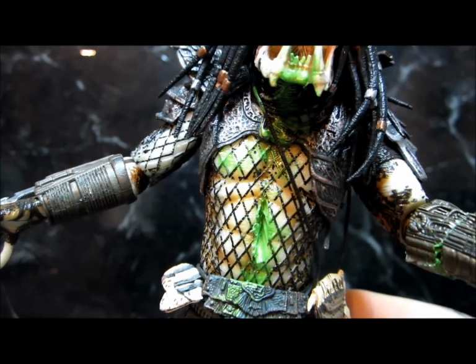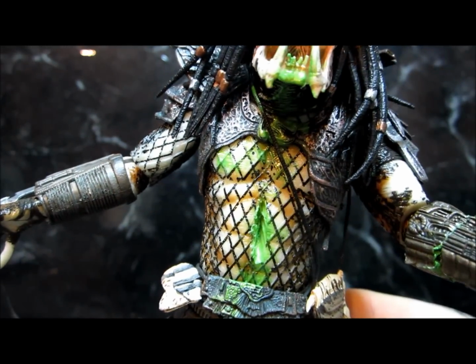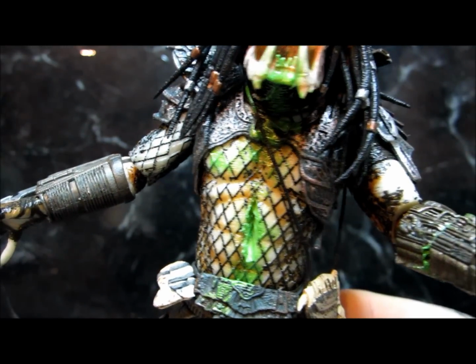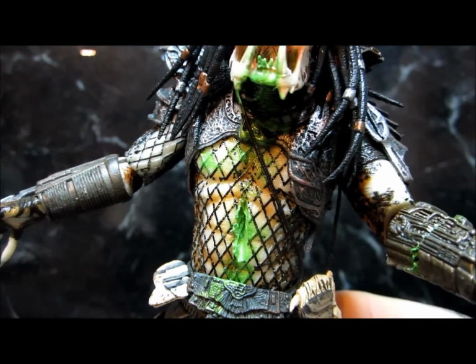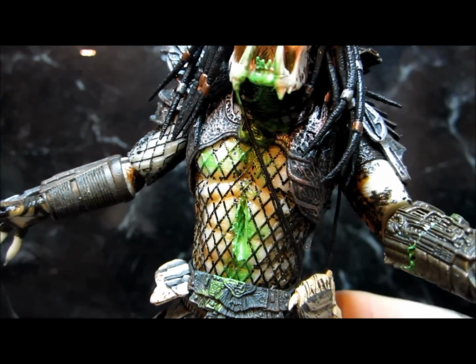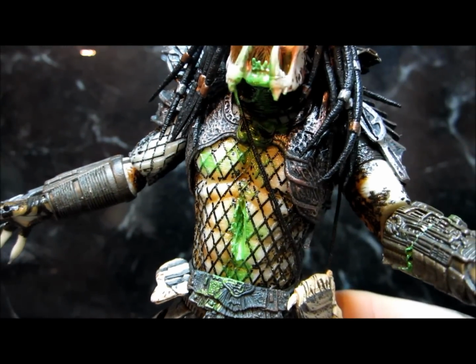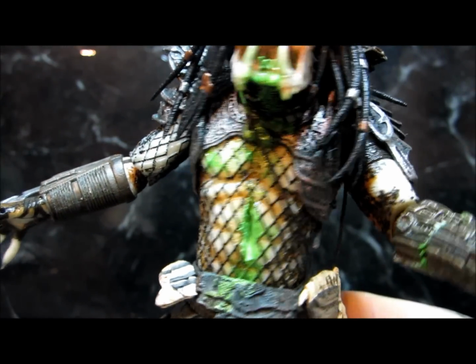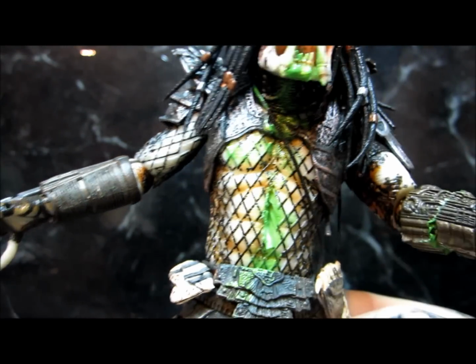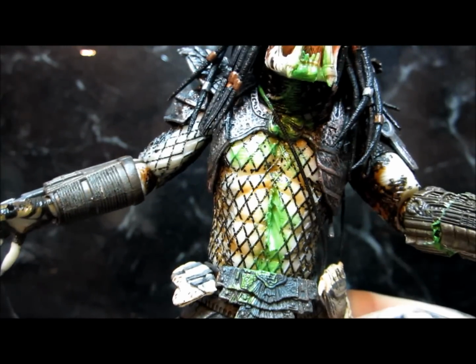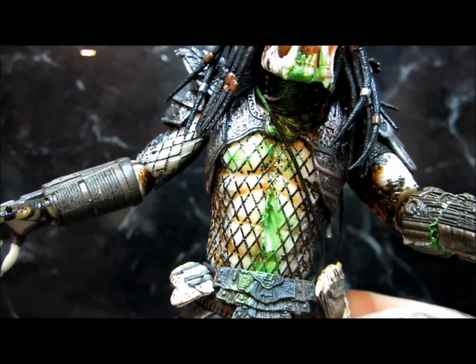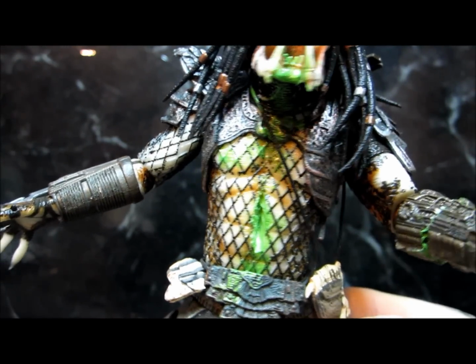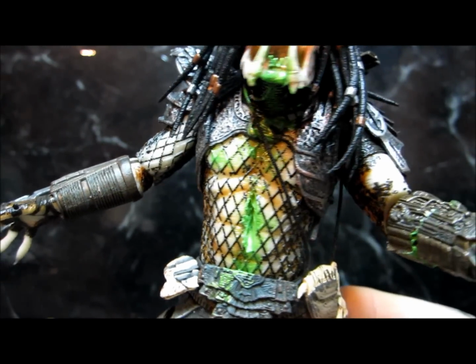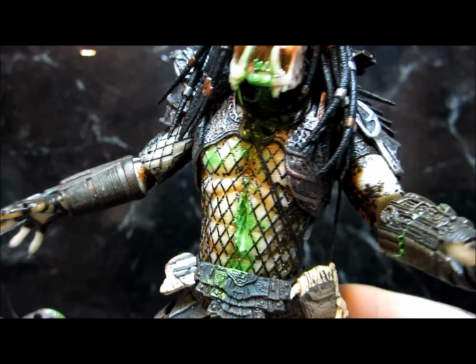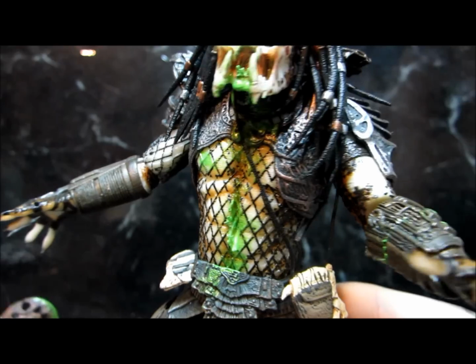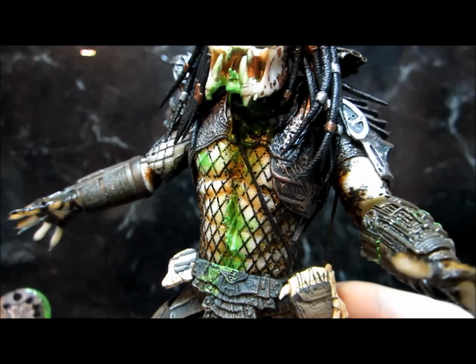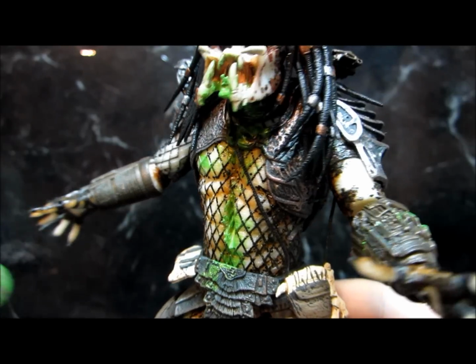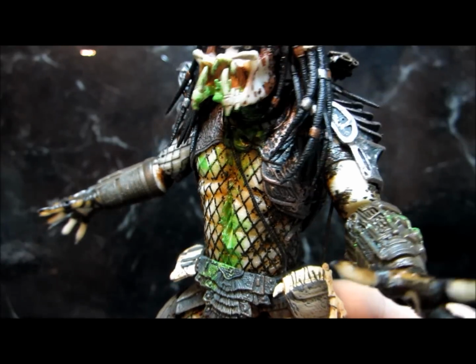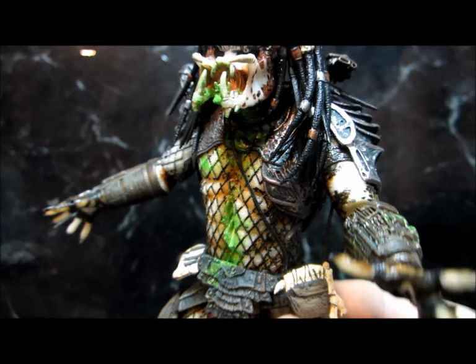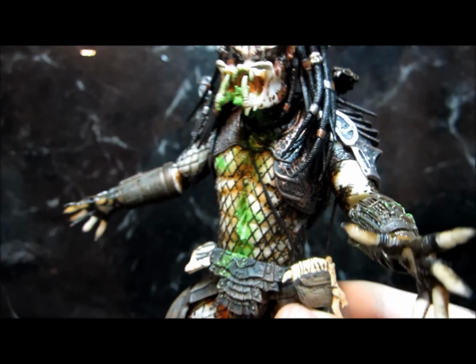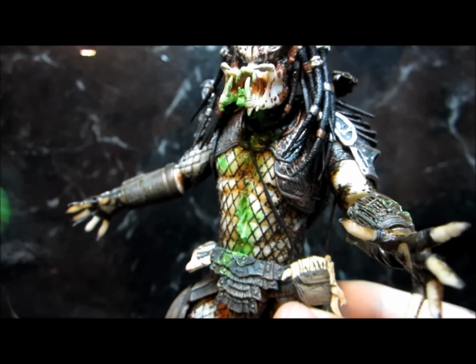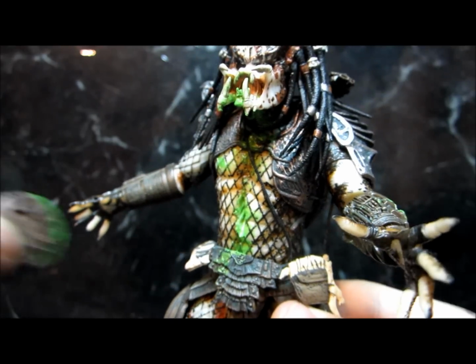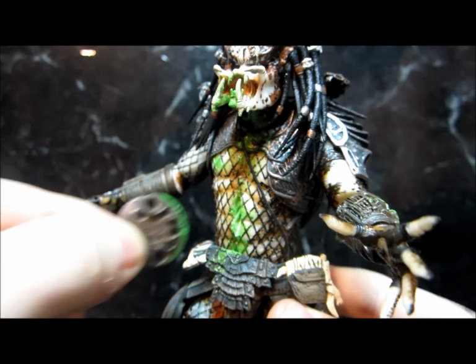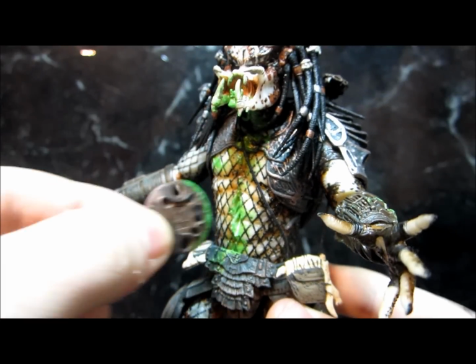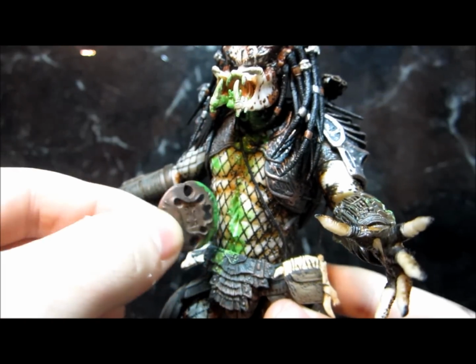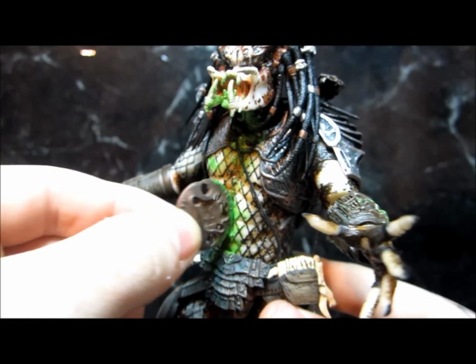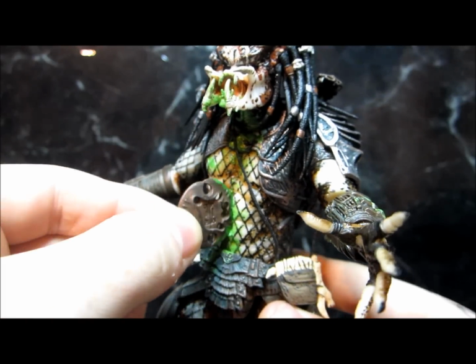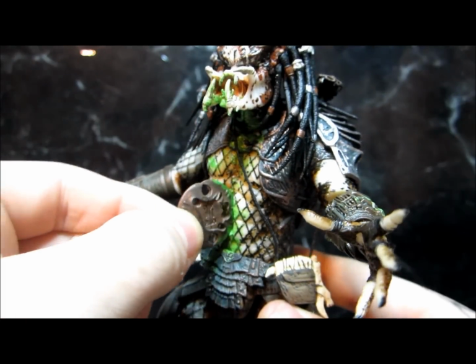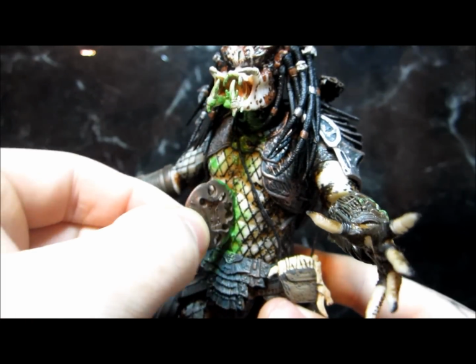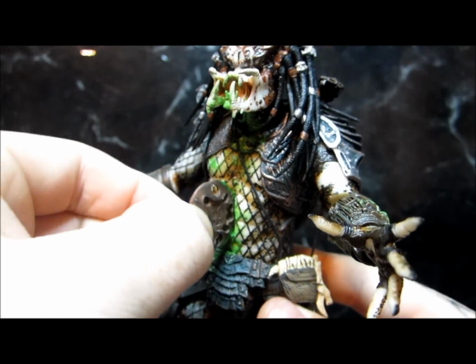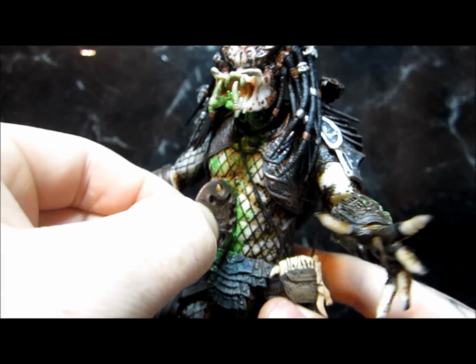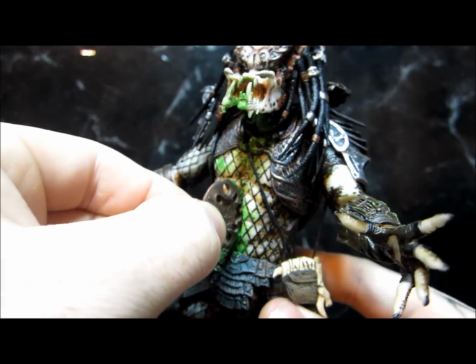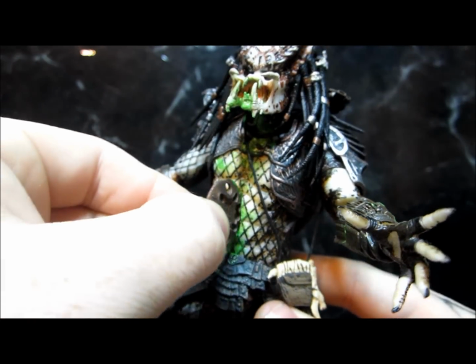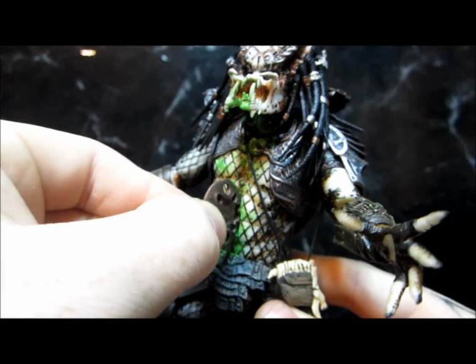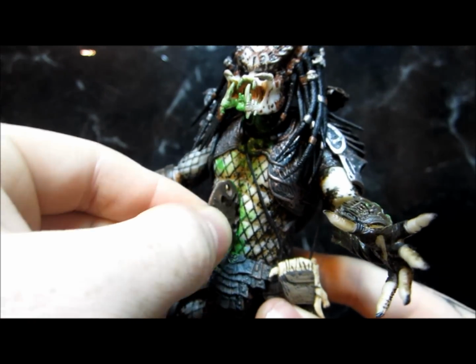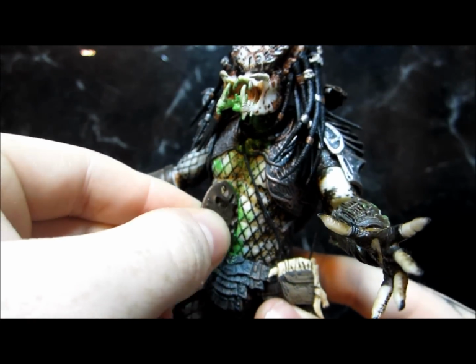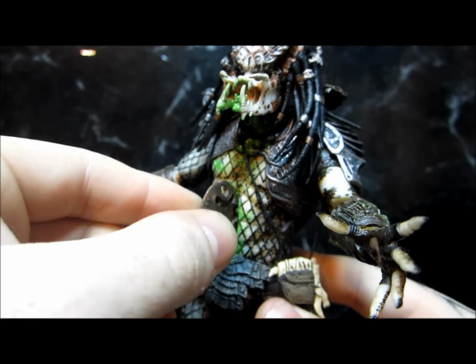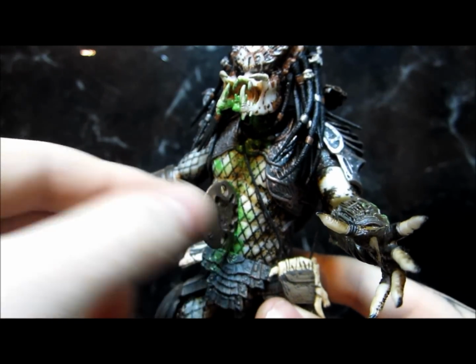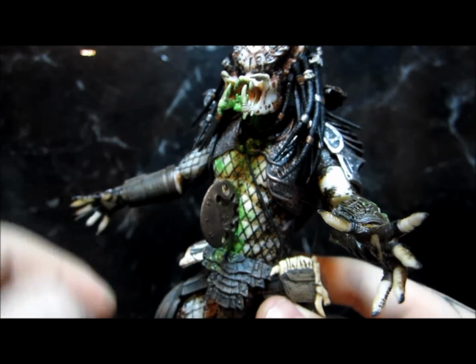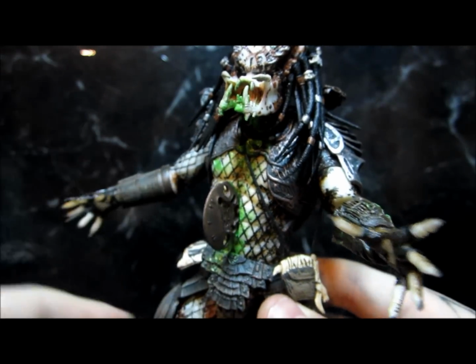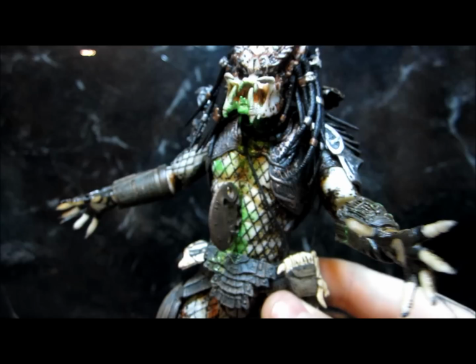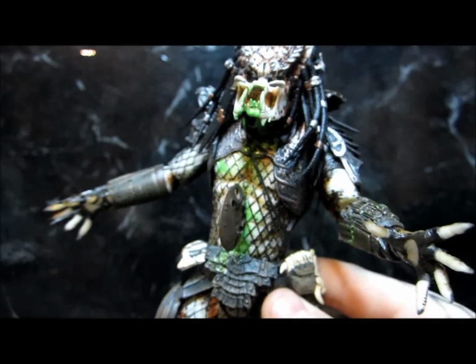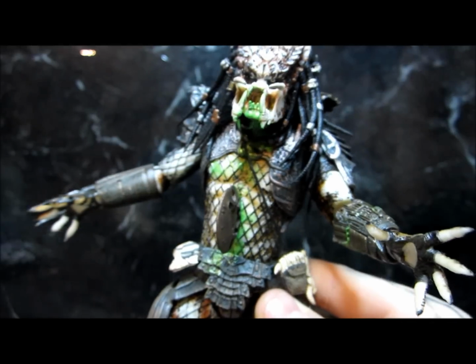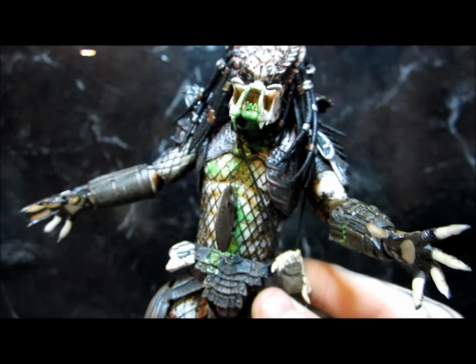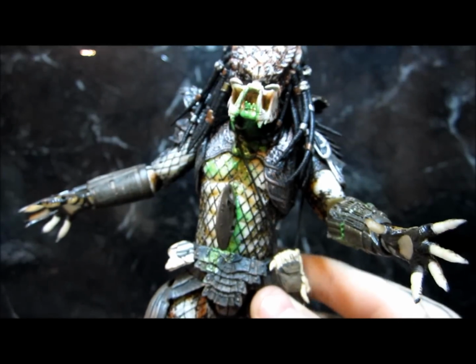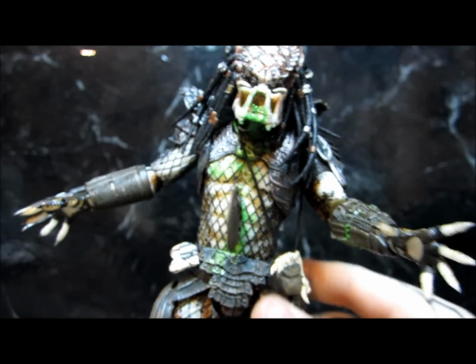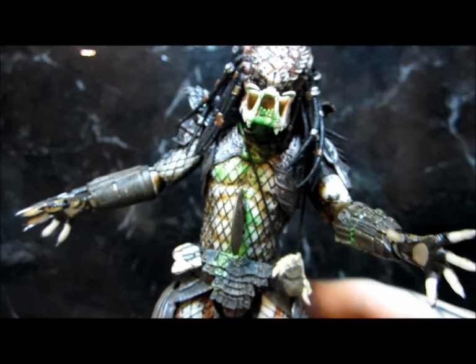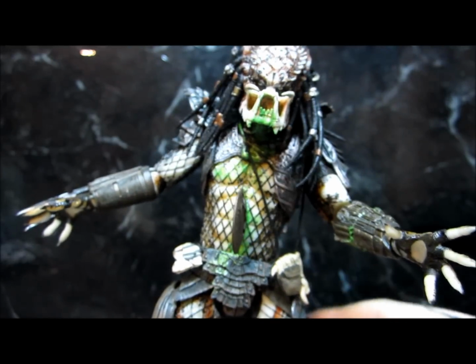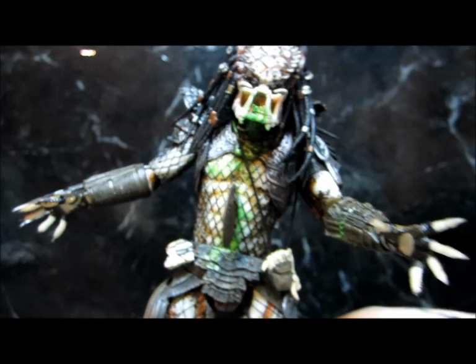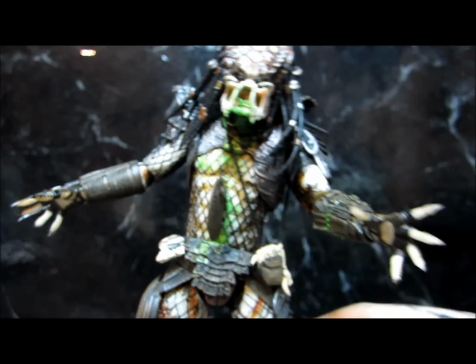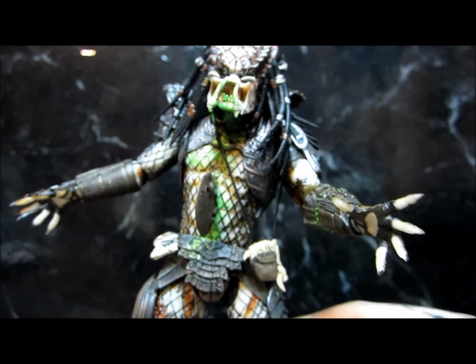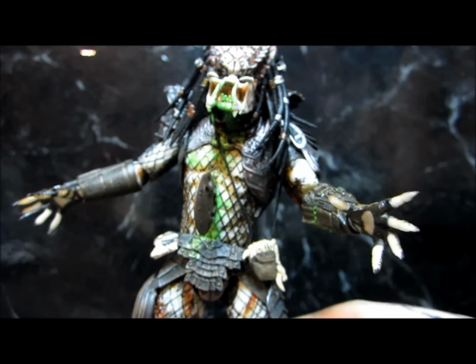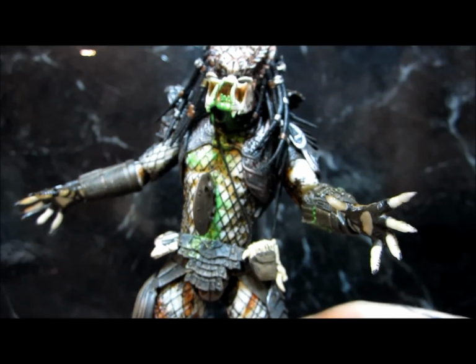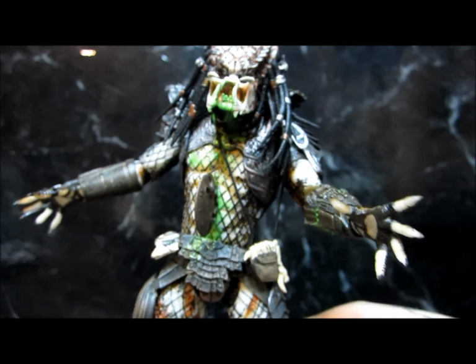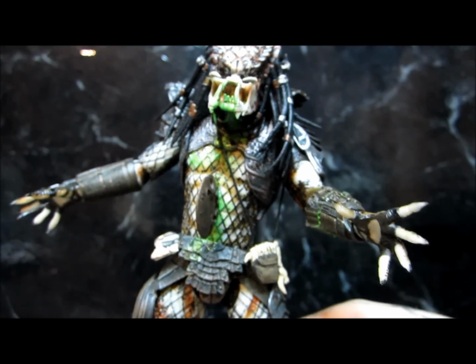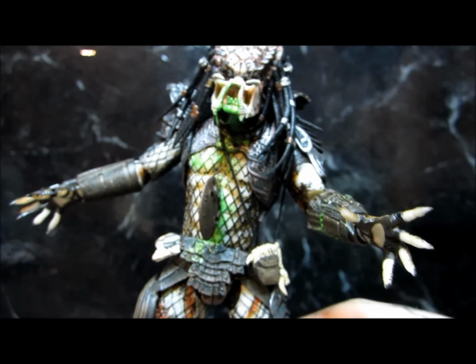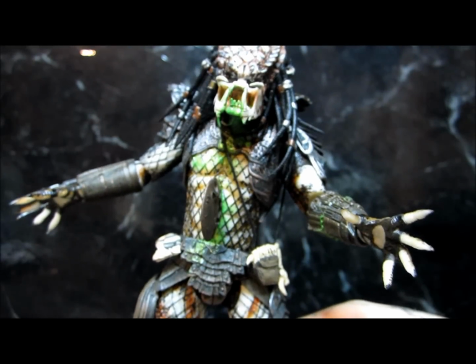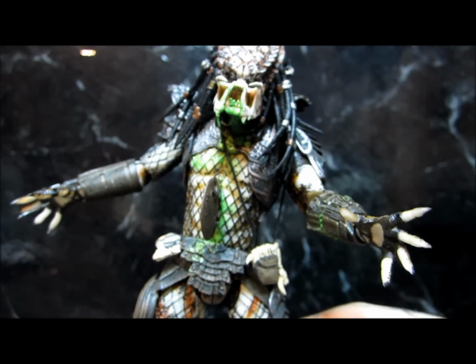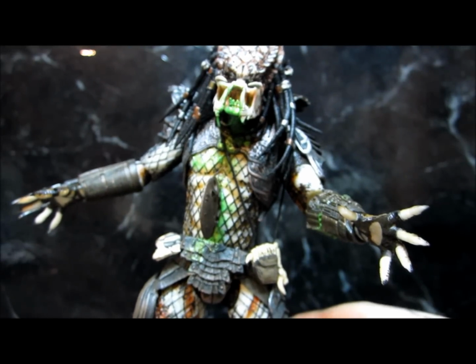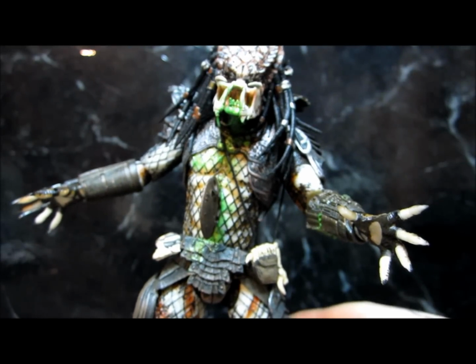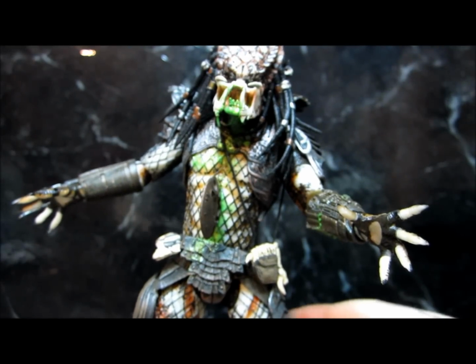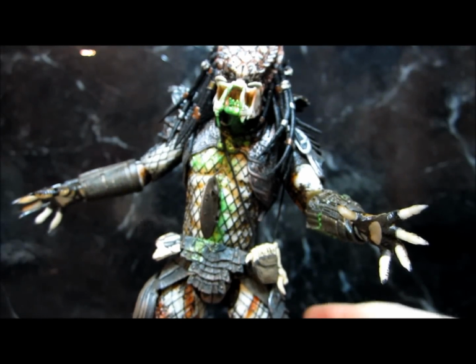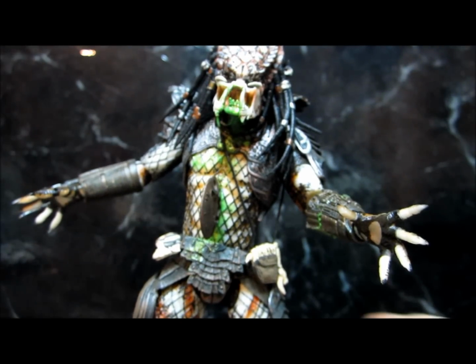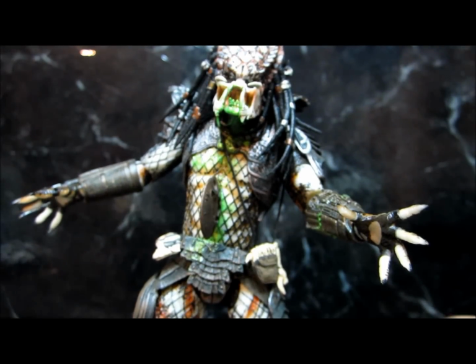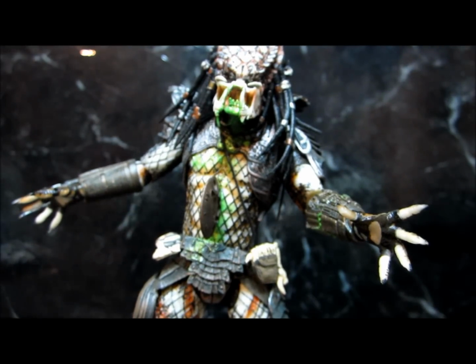Look at my belly. This is my customized City Hunter Predator.